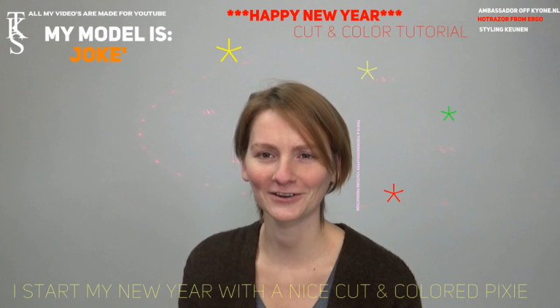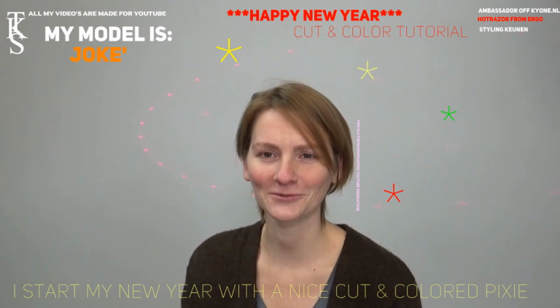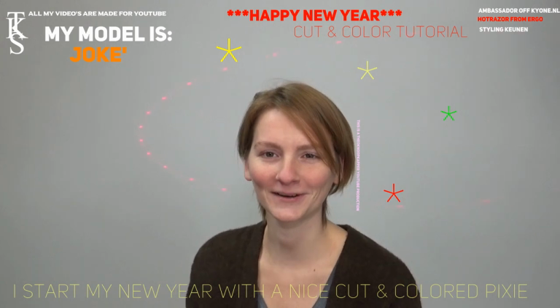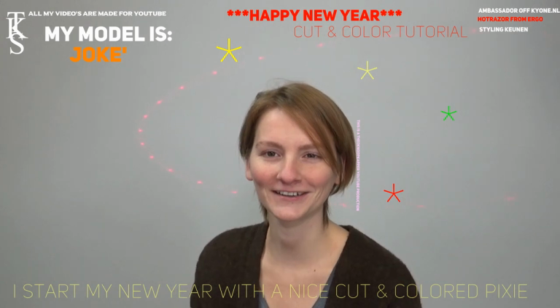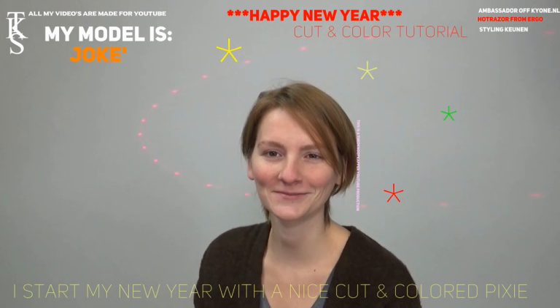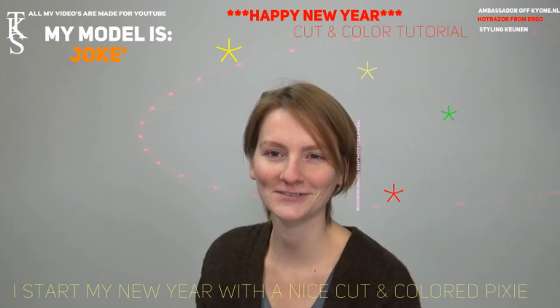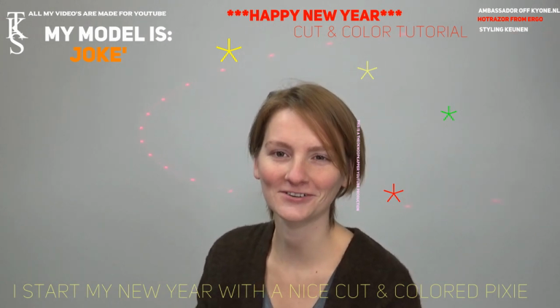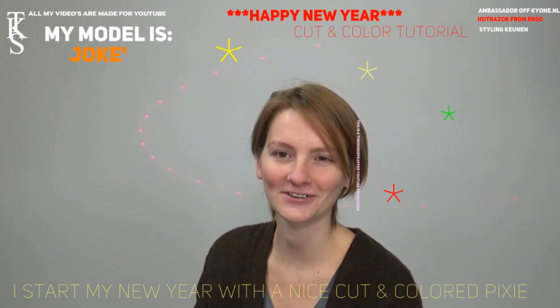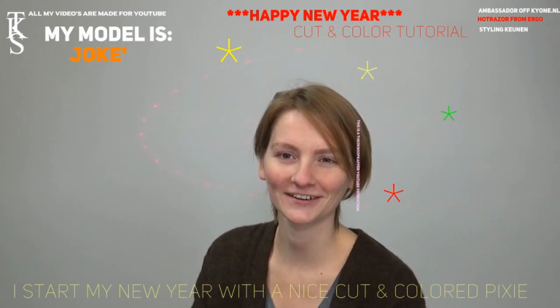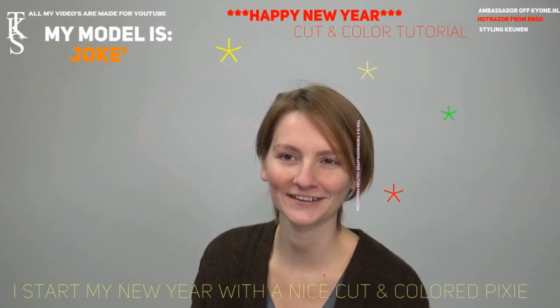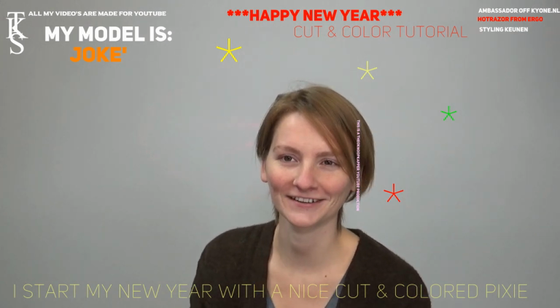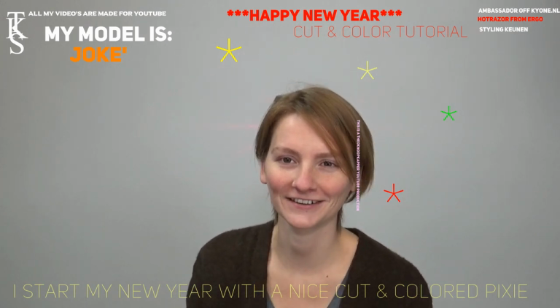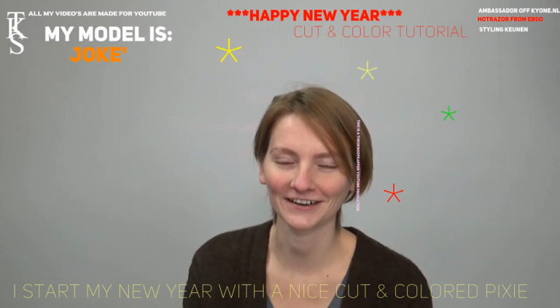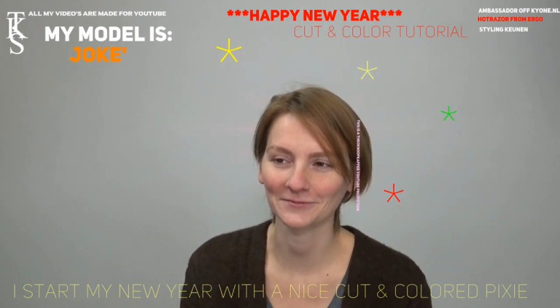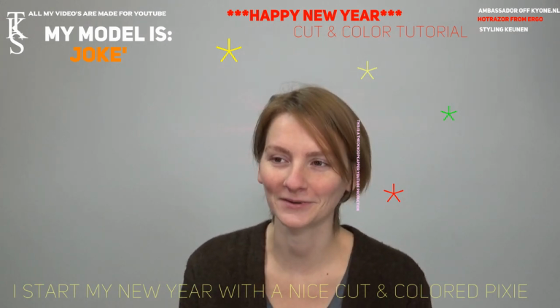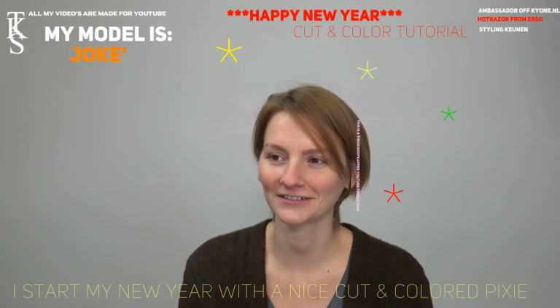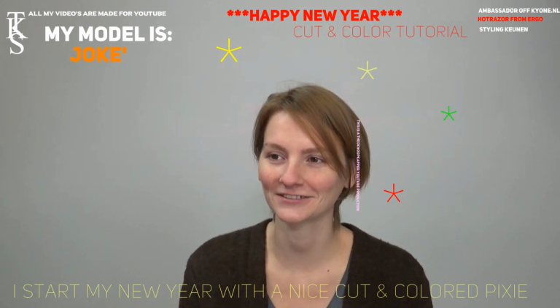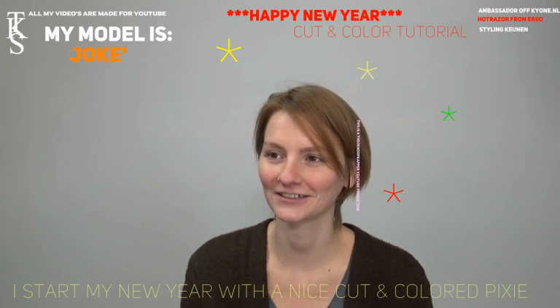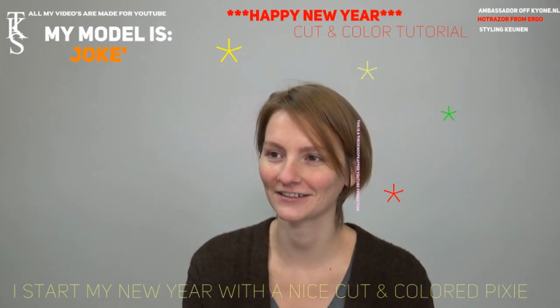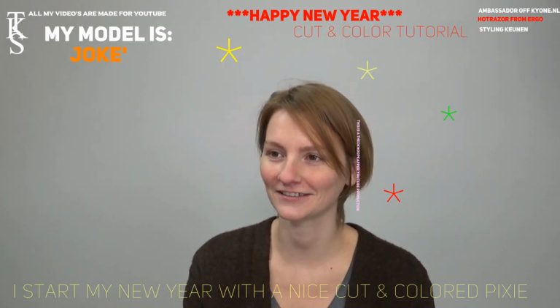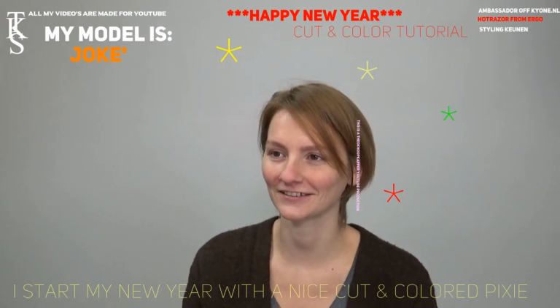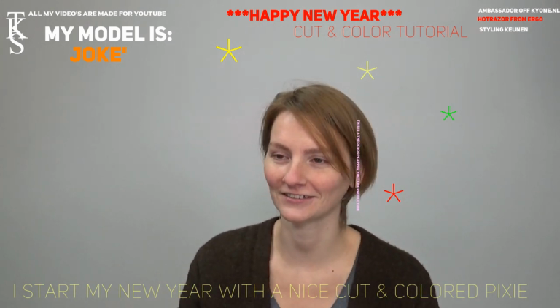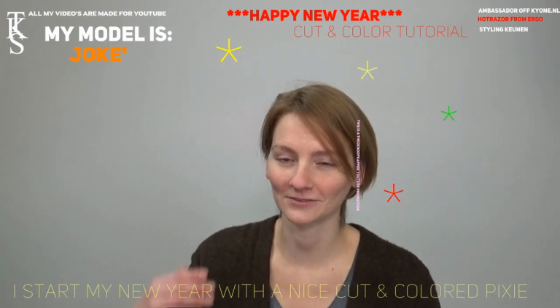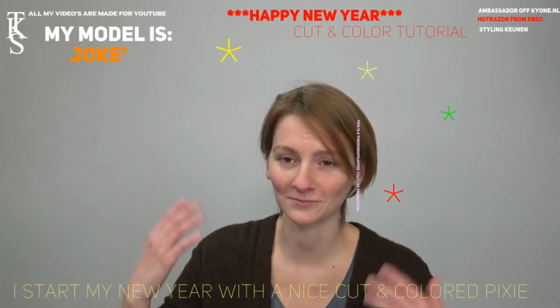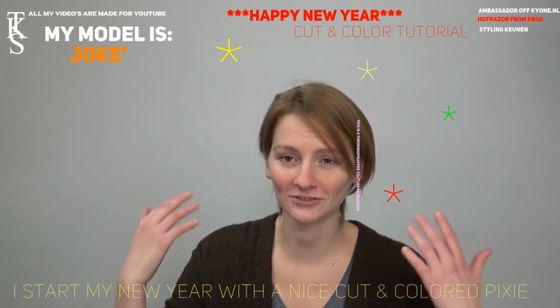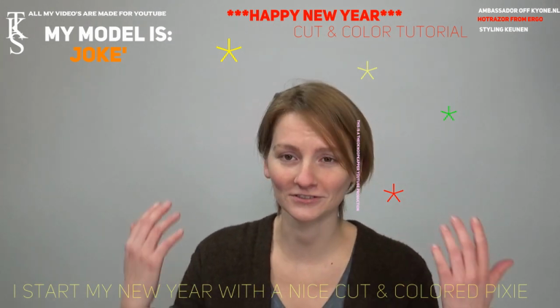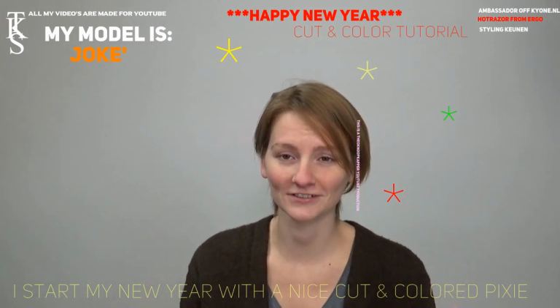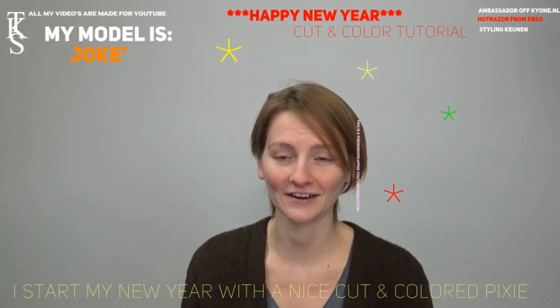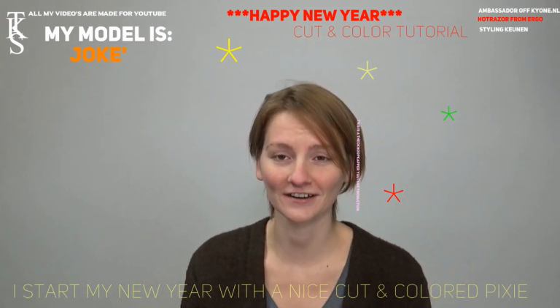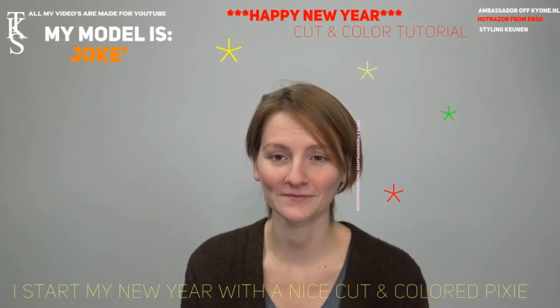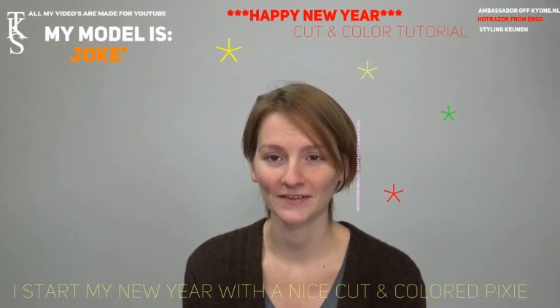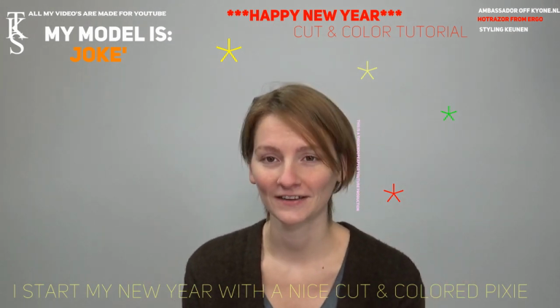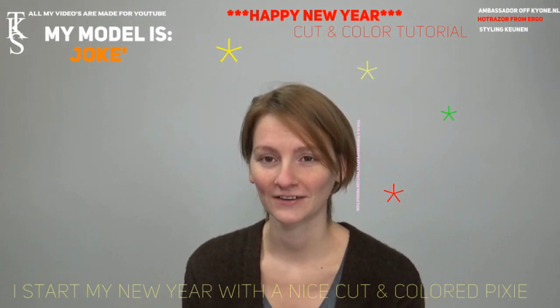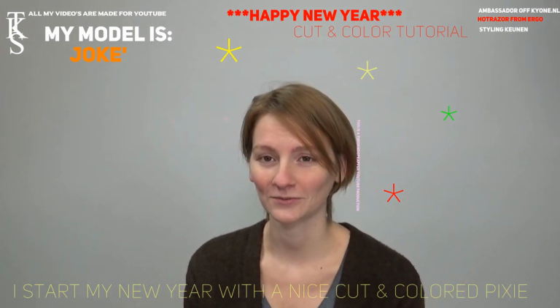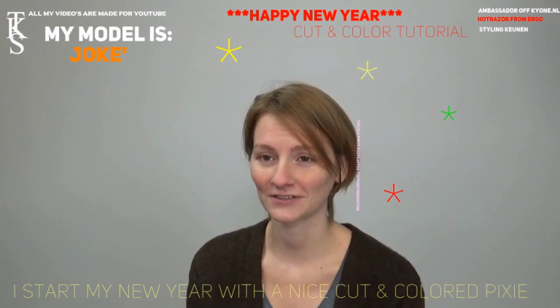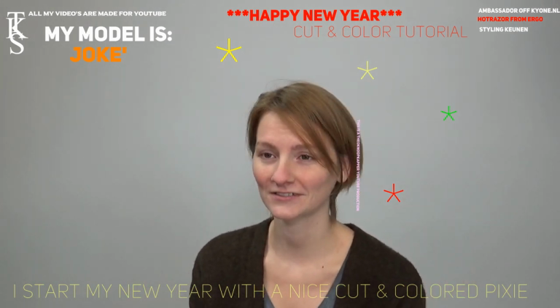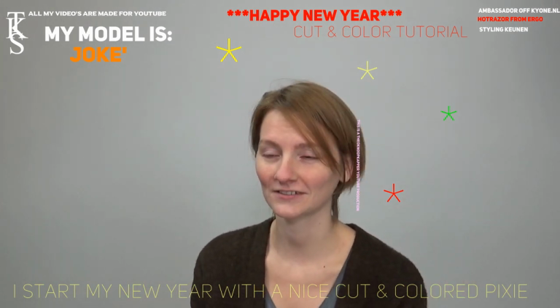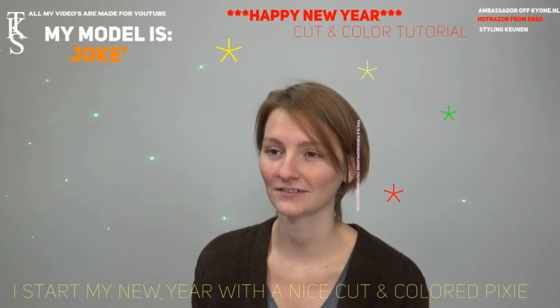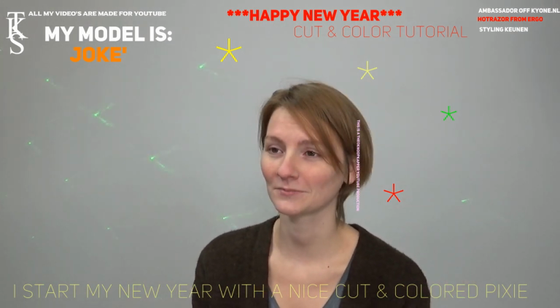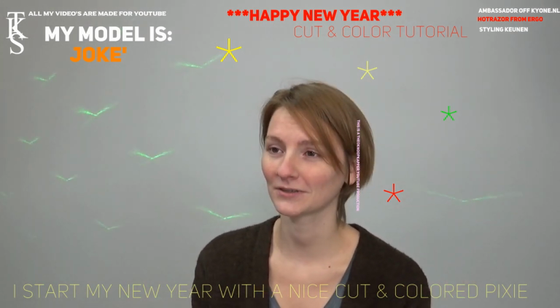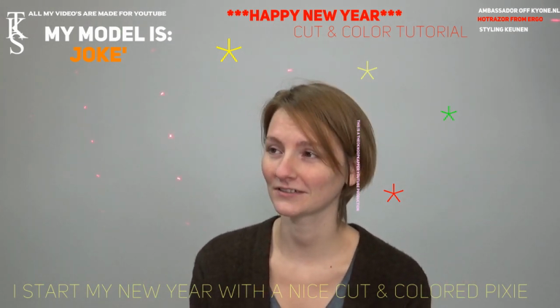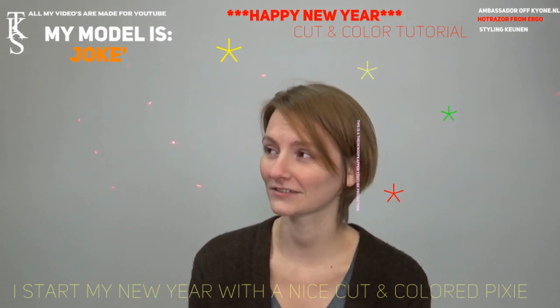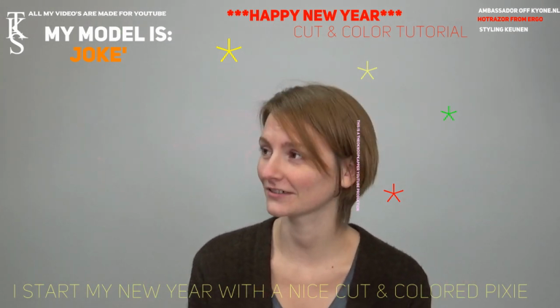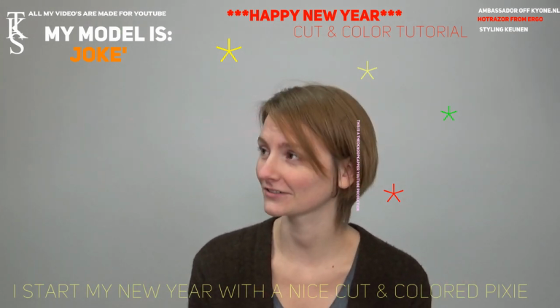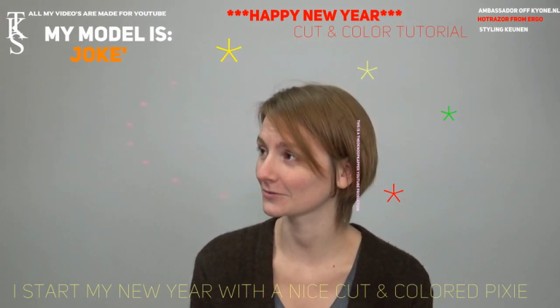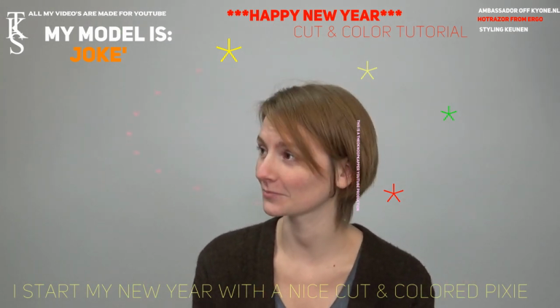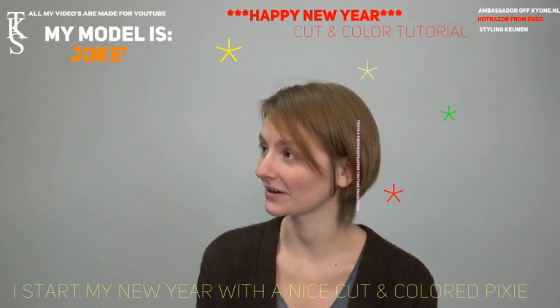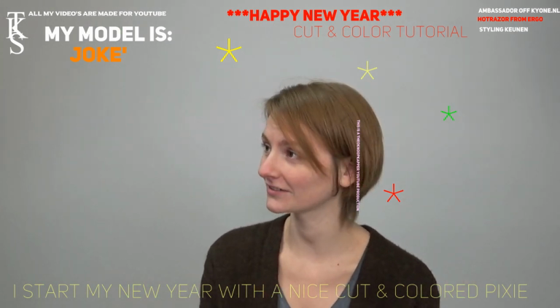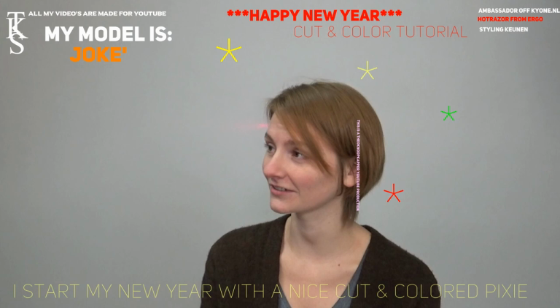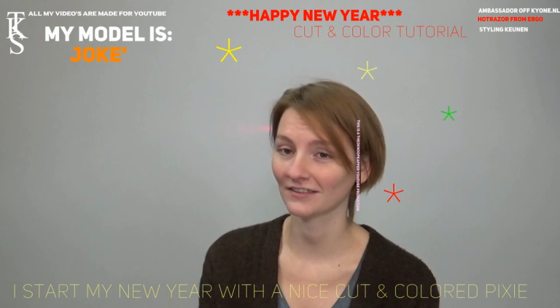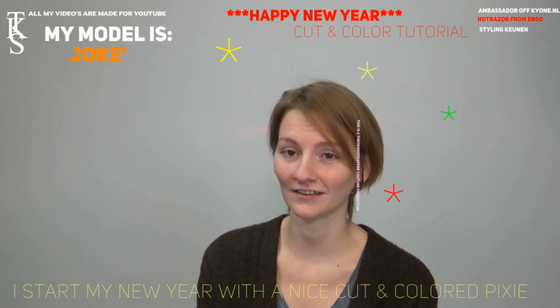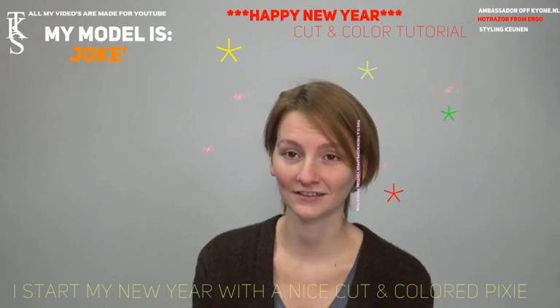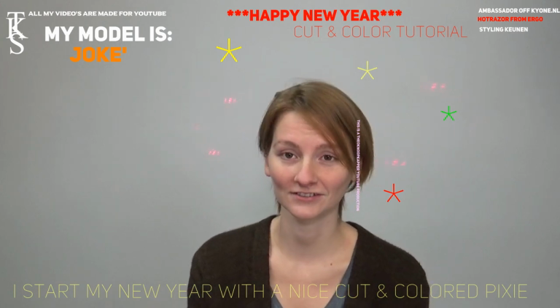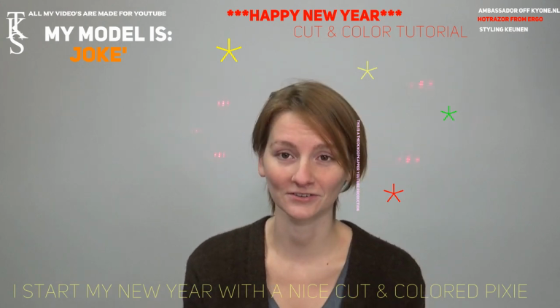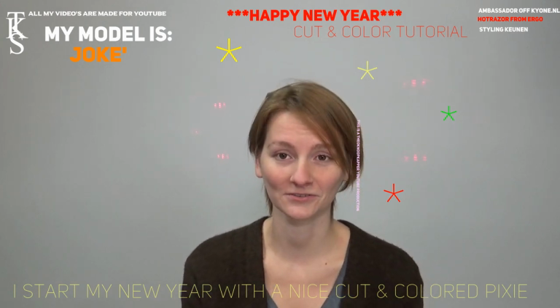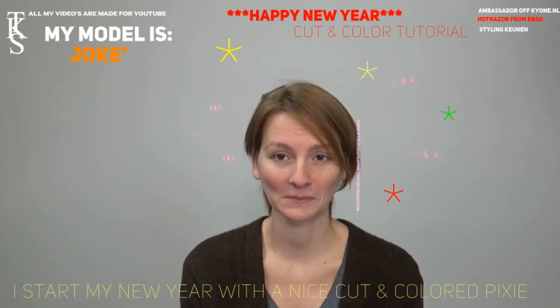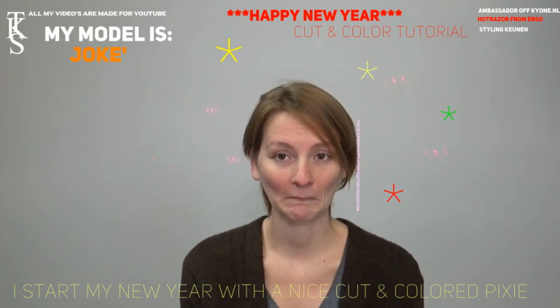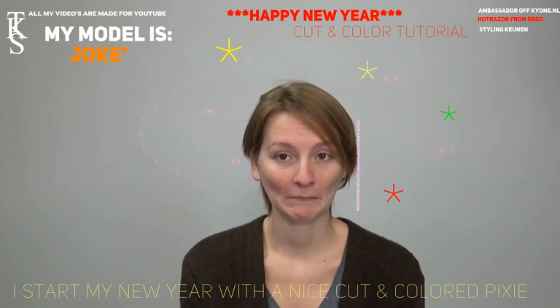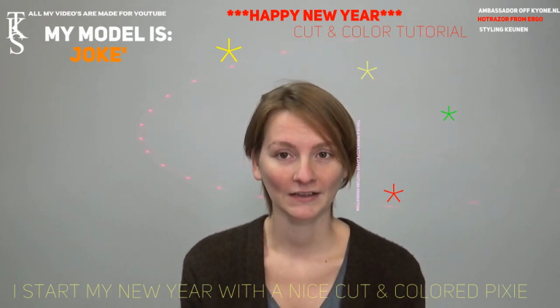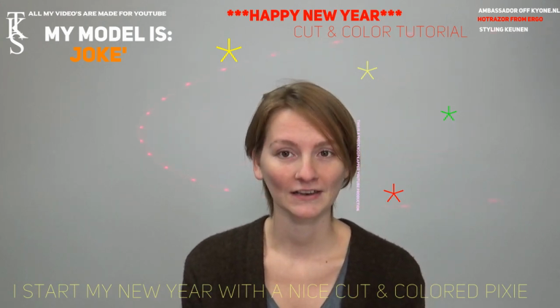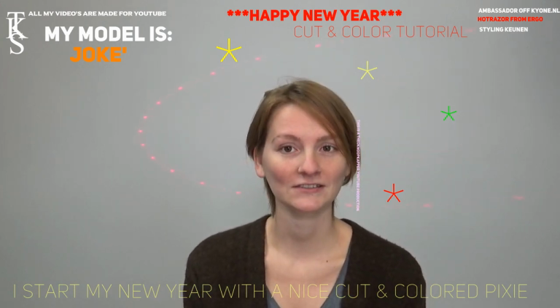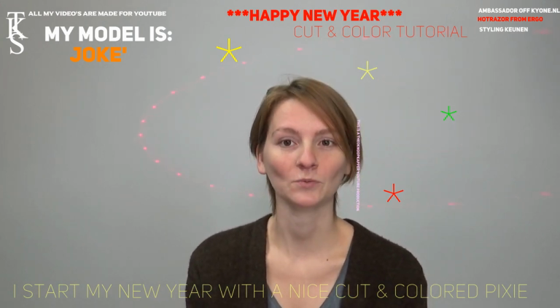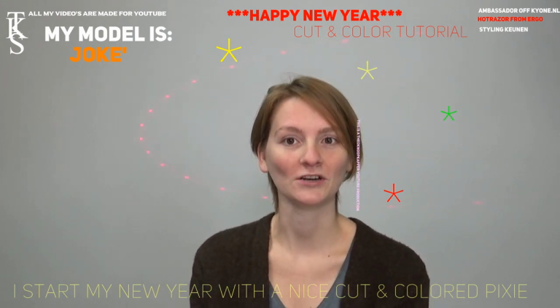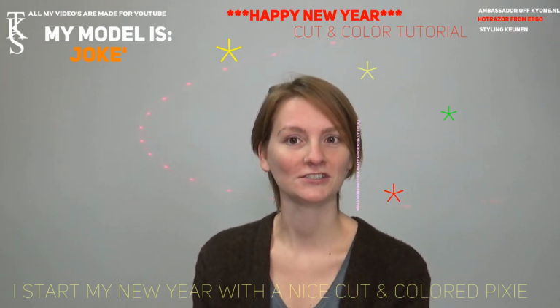Hello, my name is Joke. I'm here to get some shorter hair. What it's gonna be is a surprise, I think. Yeah. Let's watch.